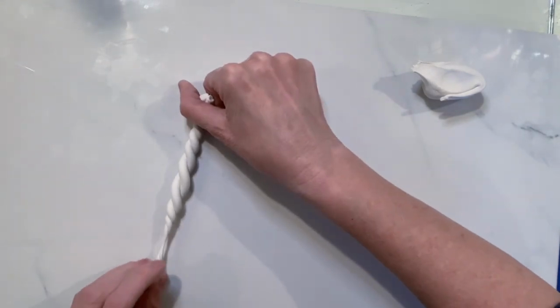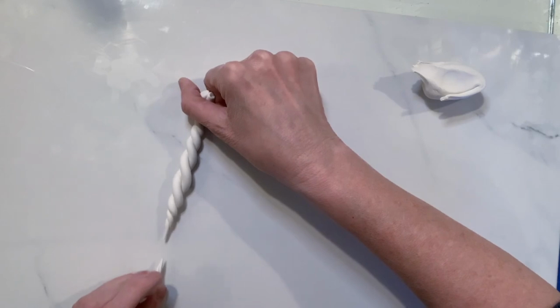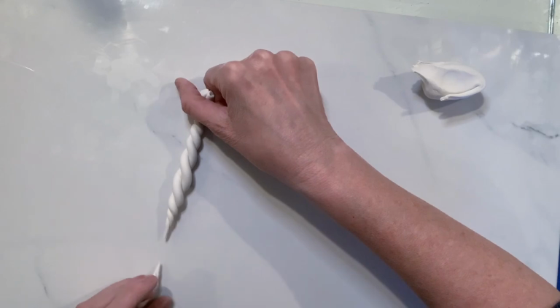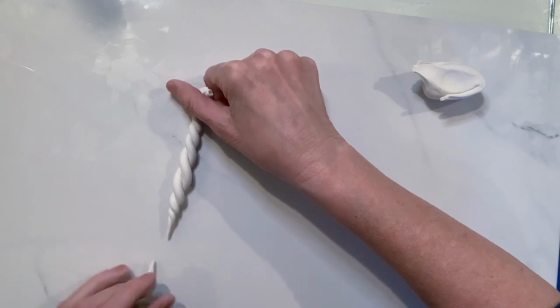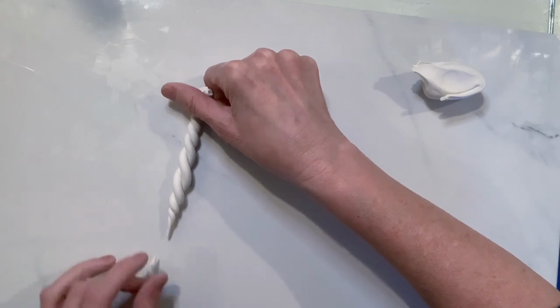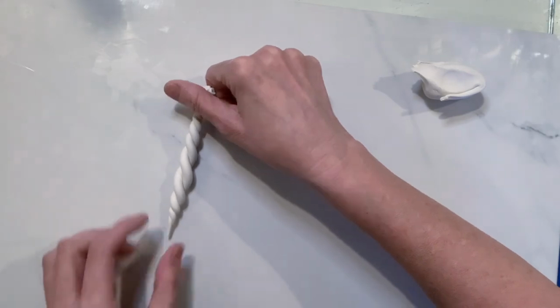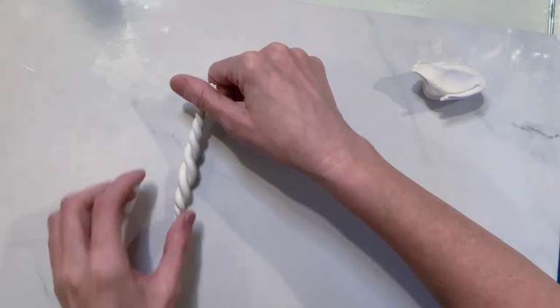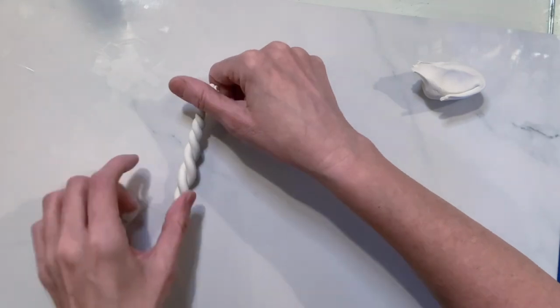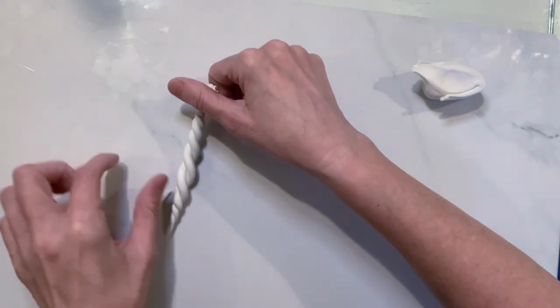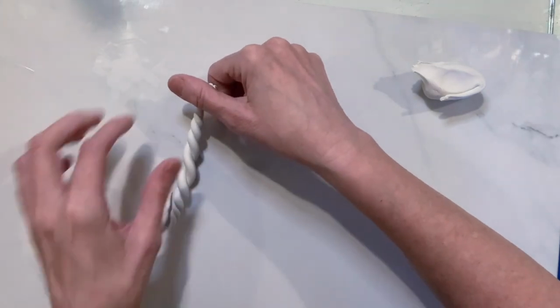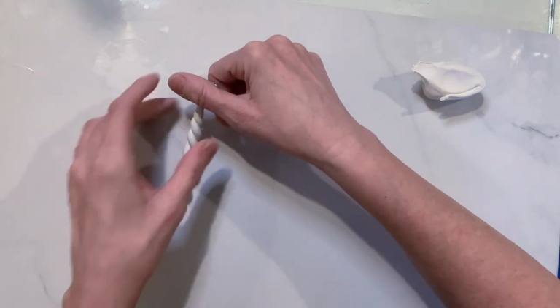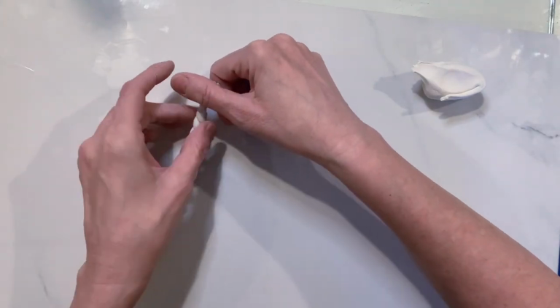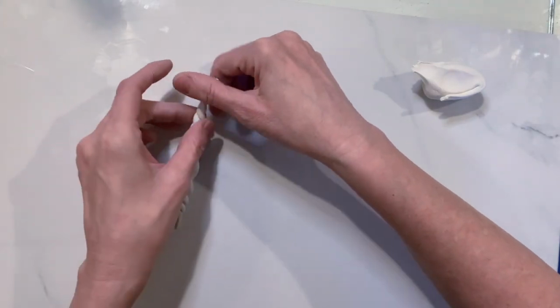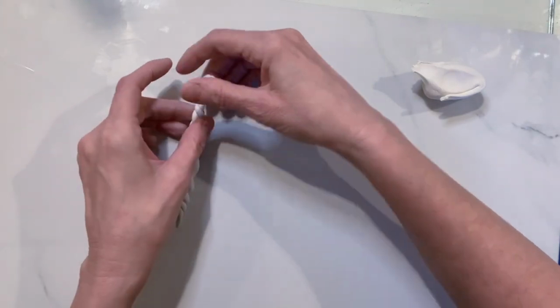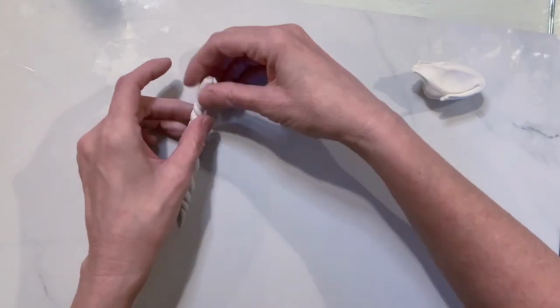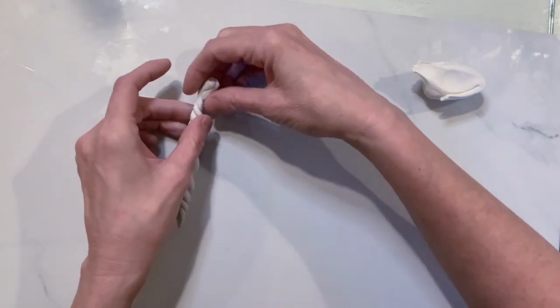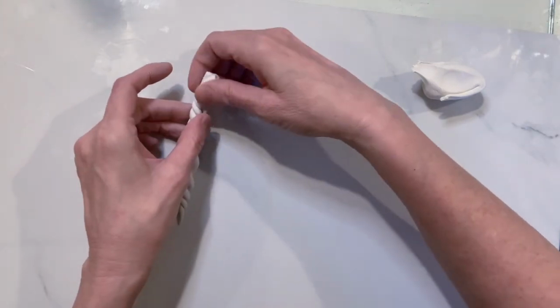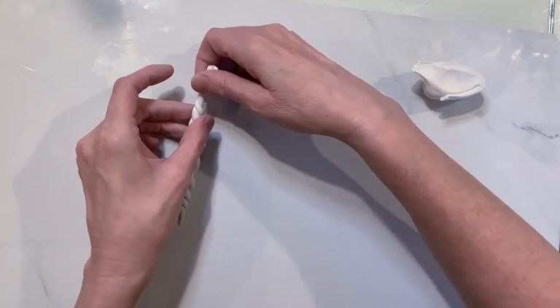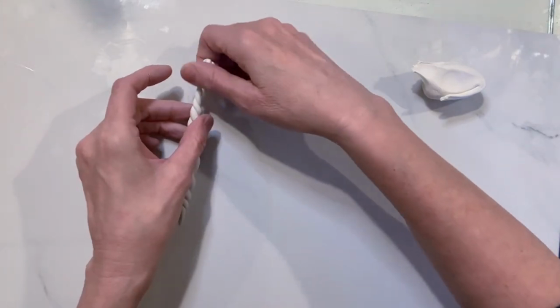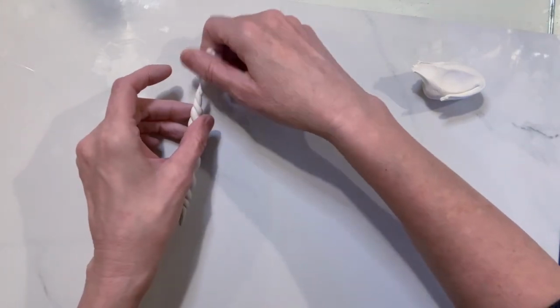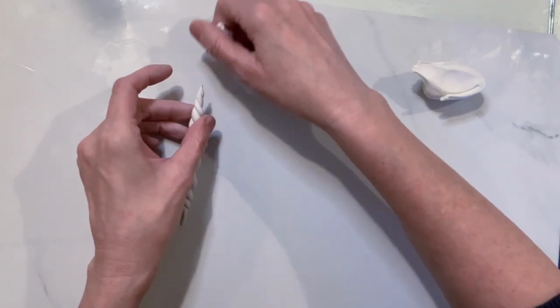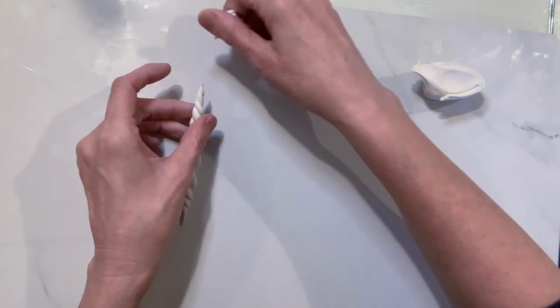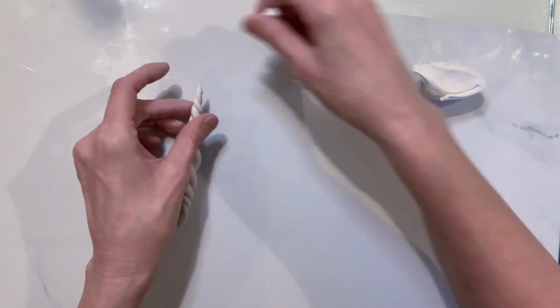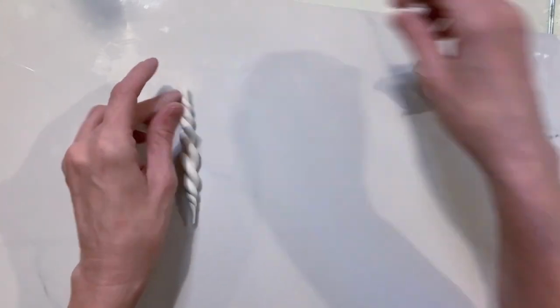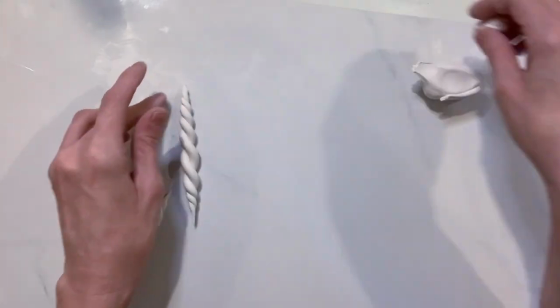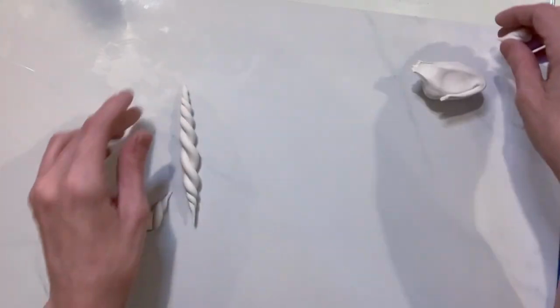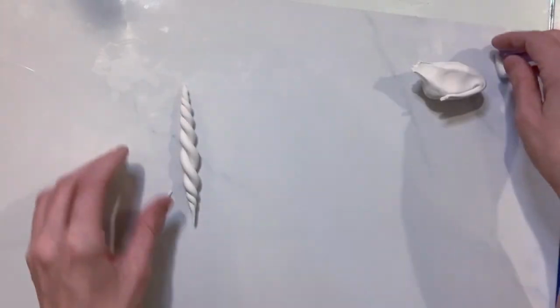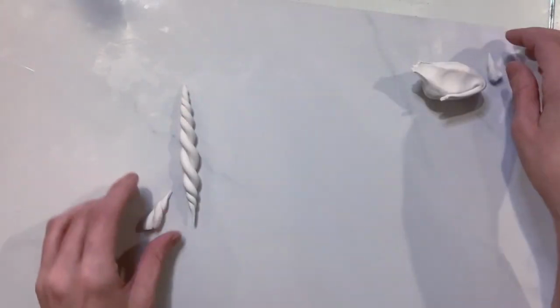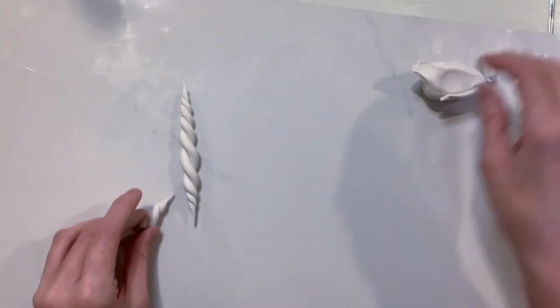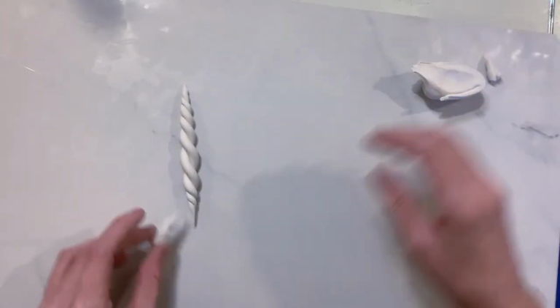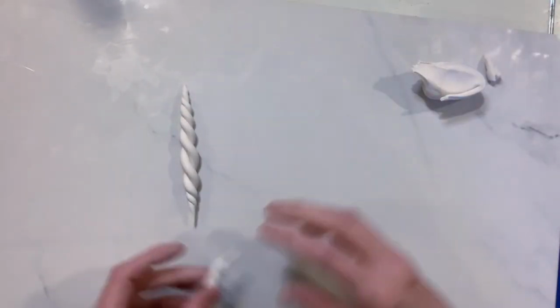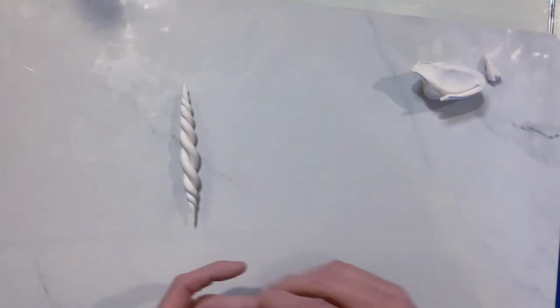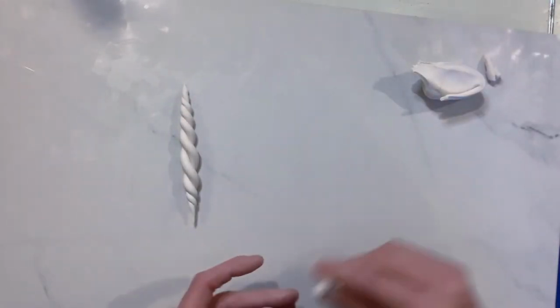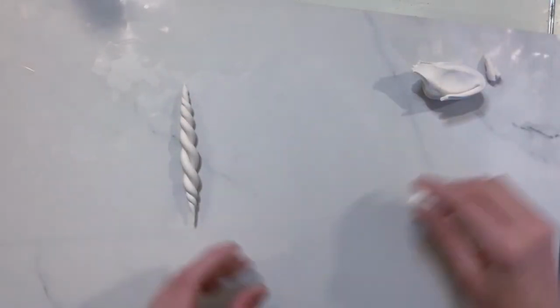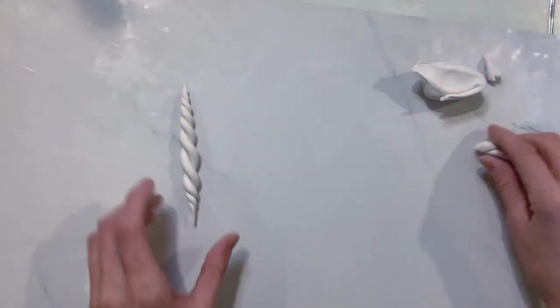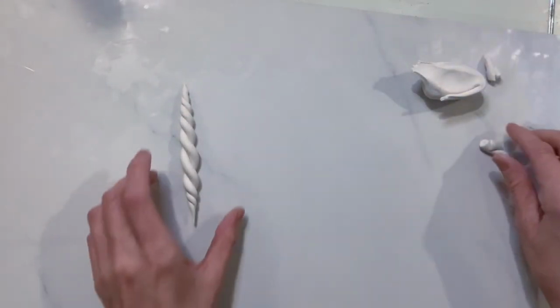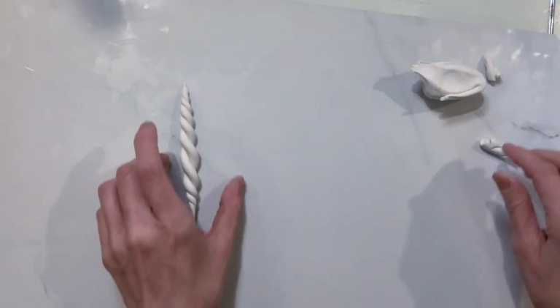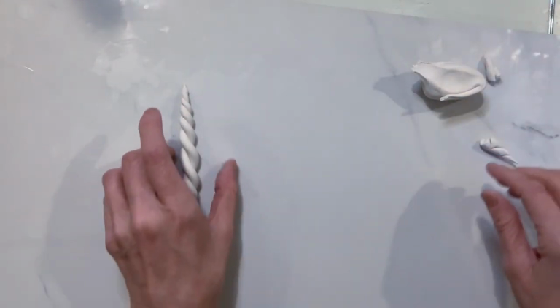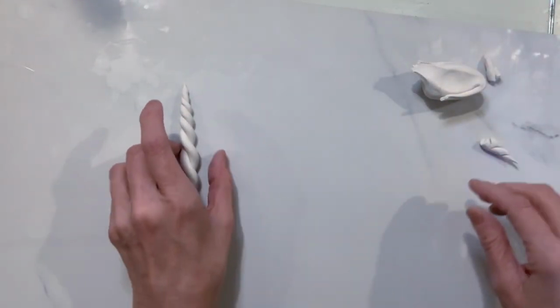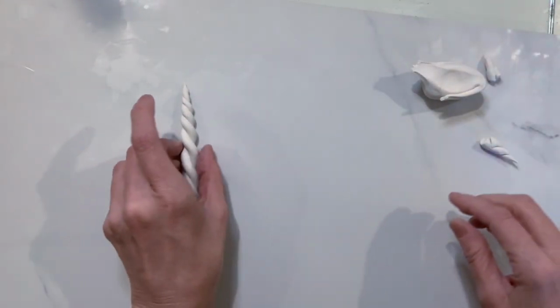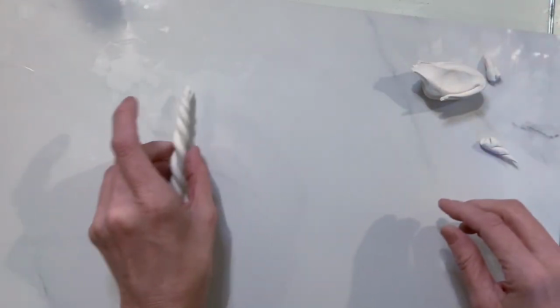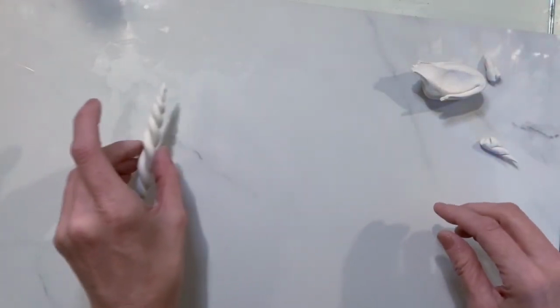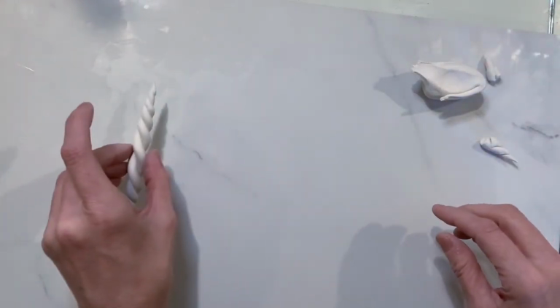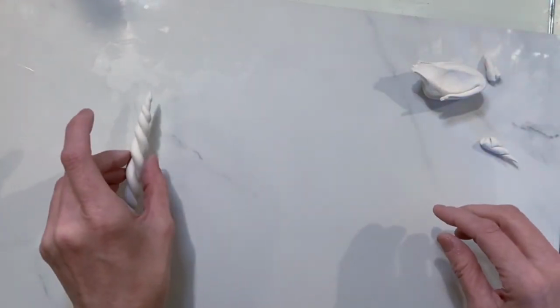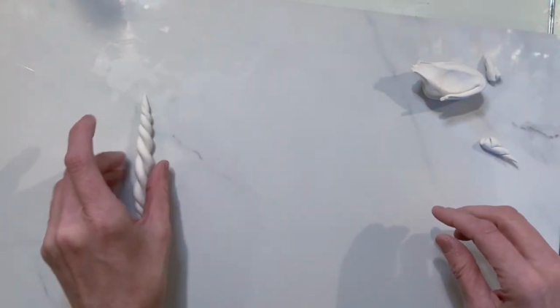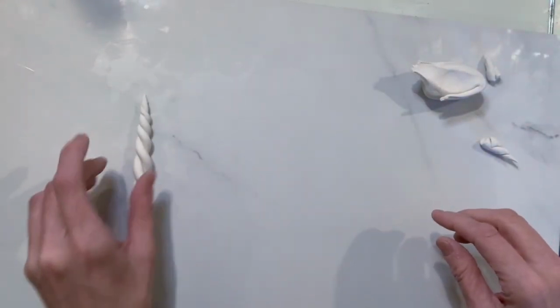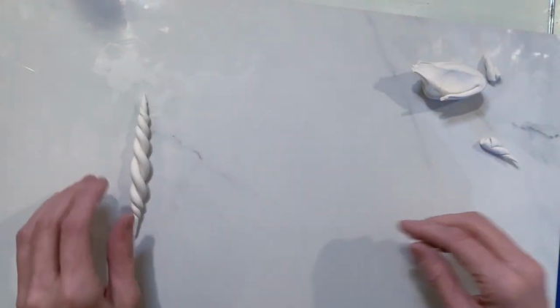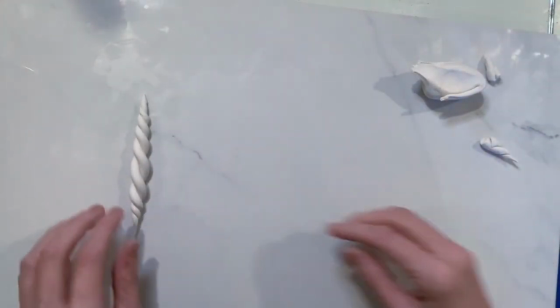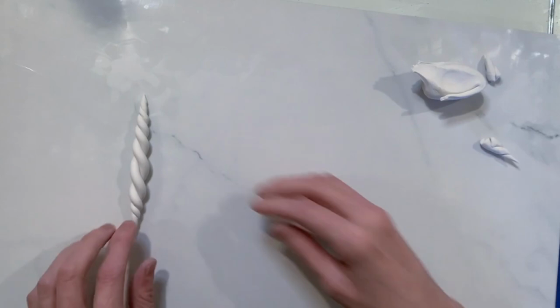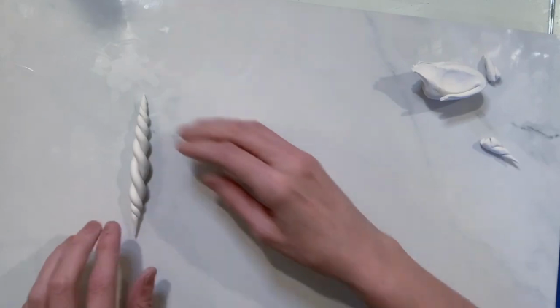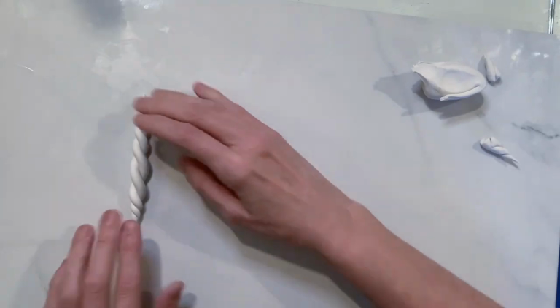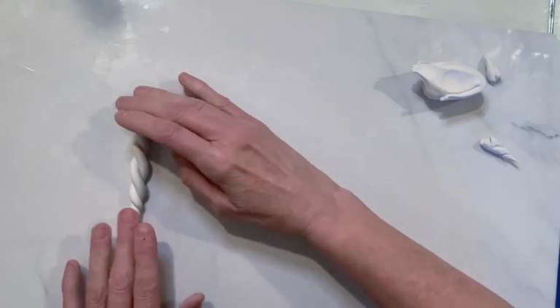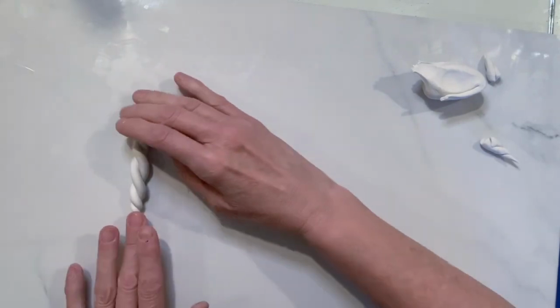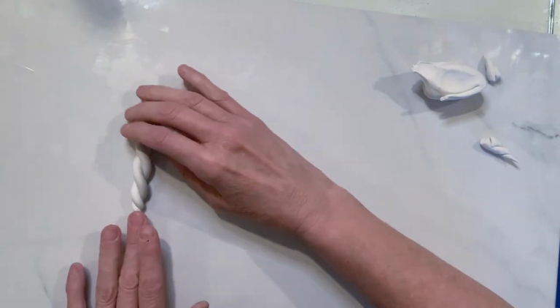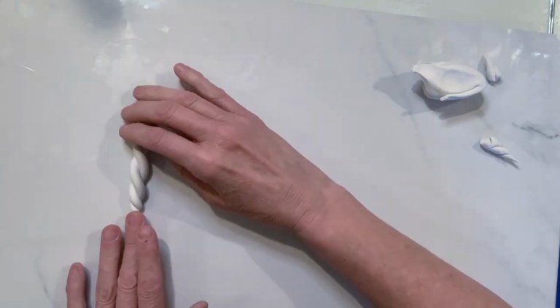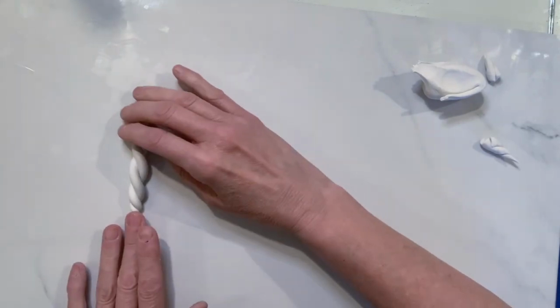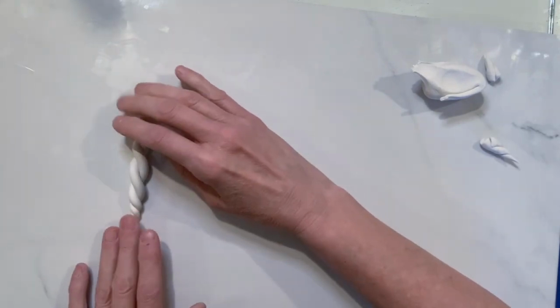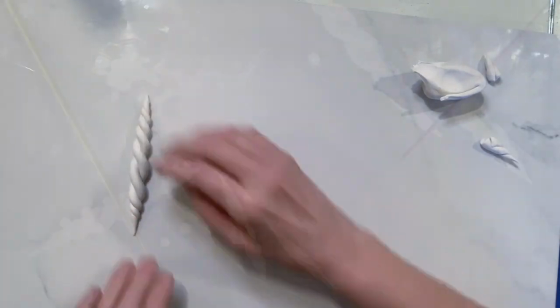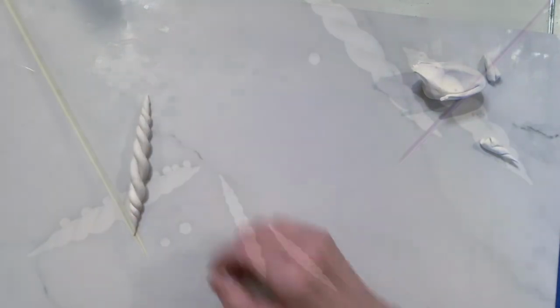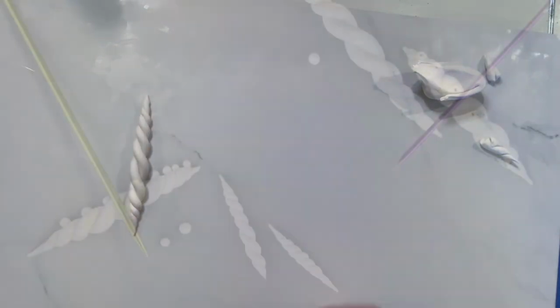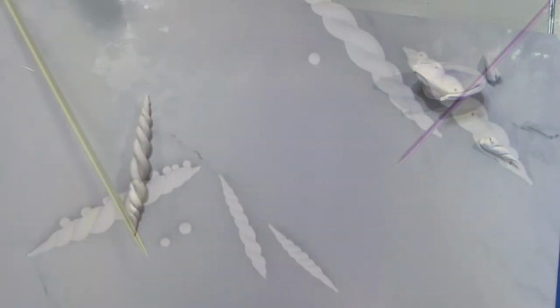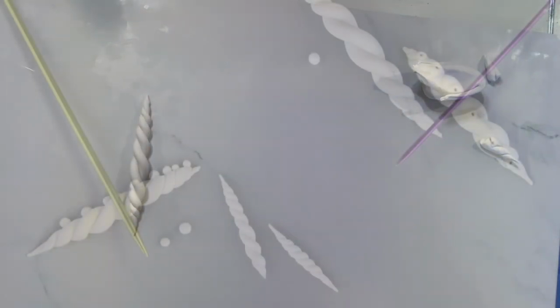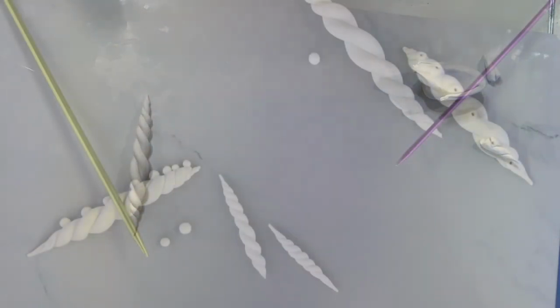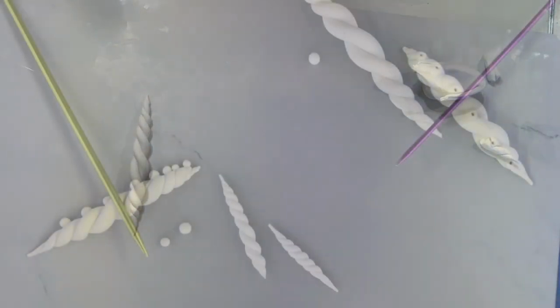And when you pull that away, there you go - that is your first rope pattern! I love it, quick and easy.